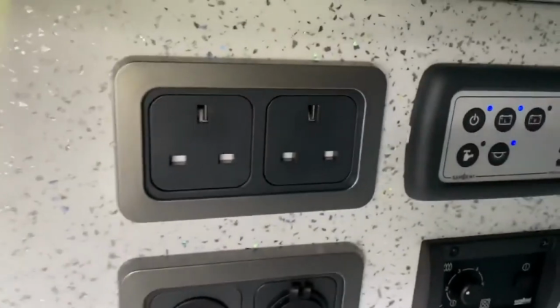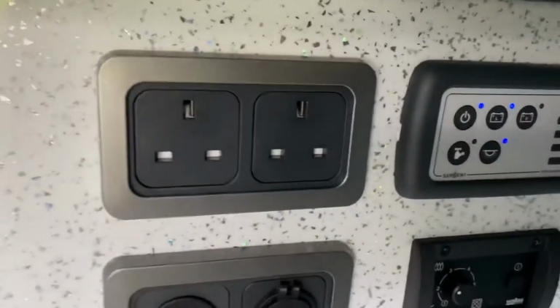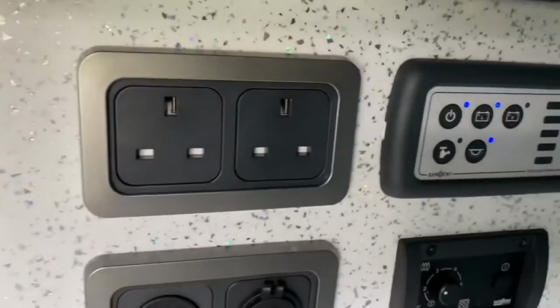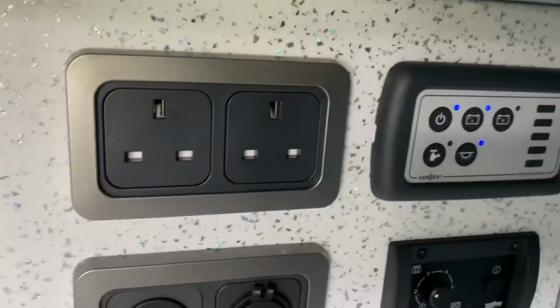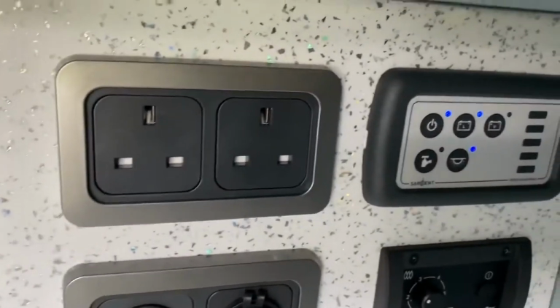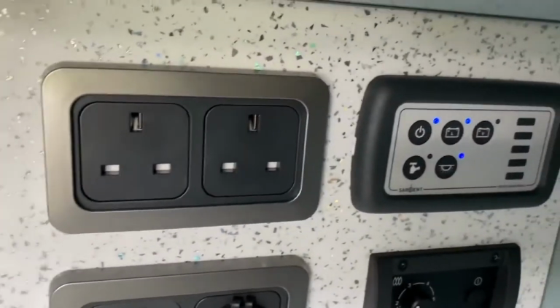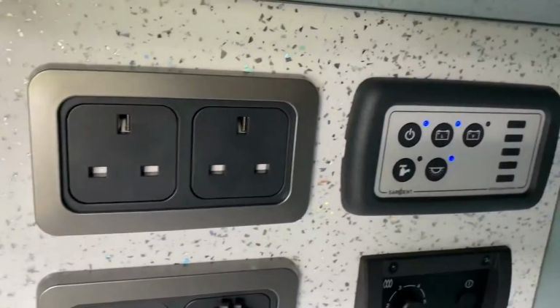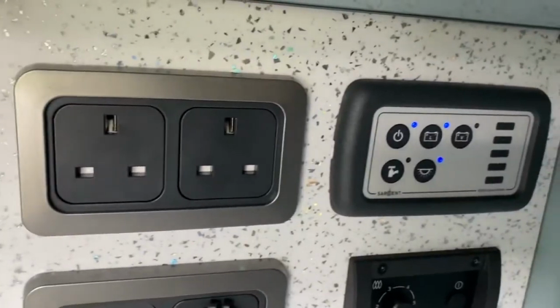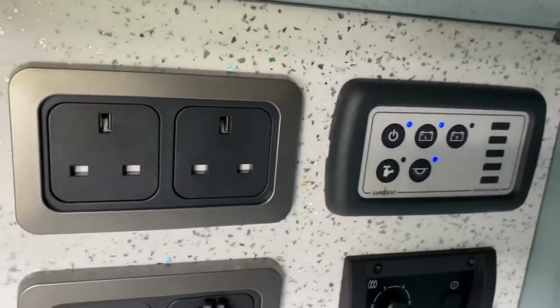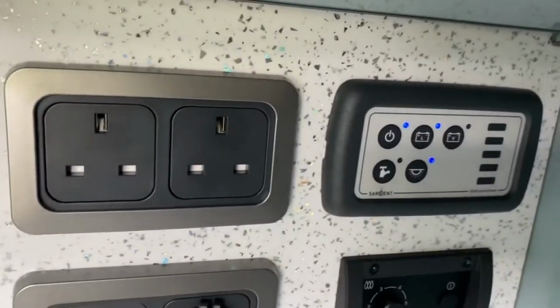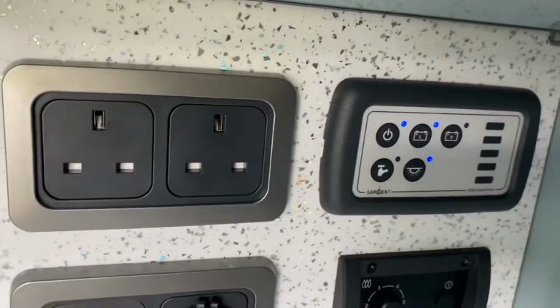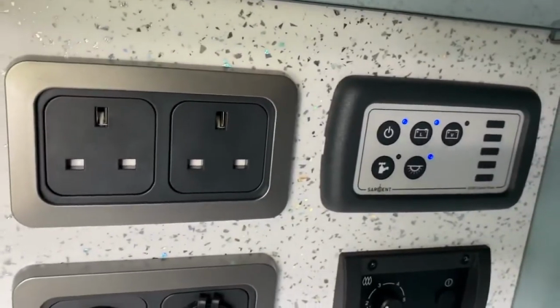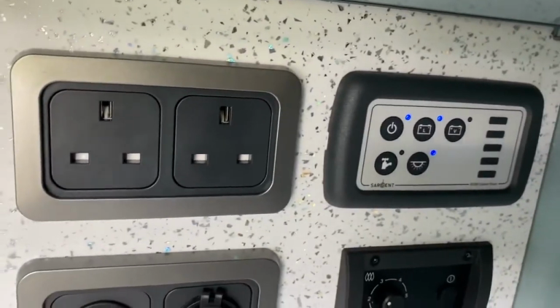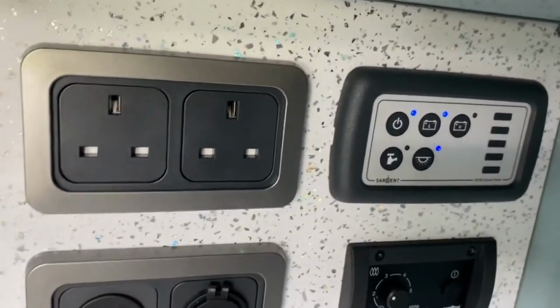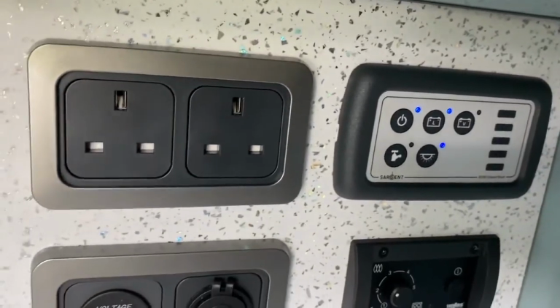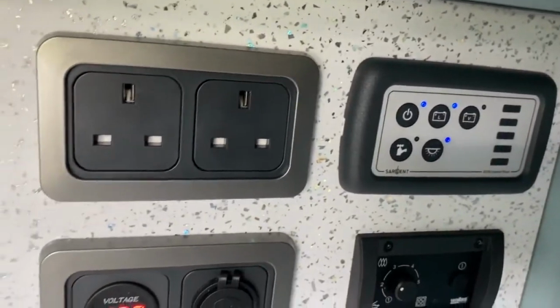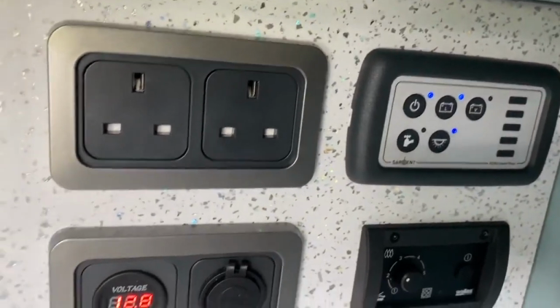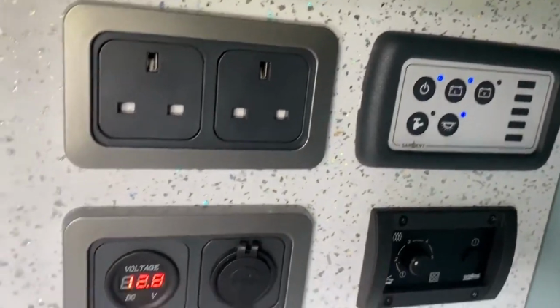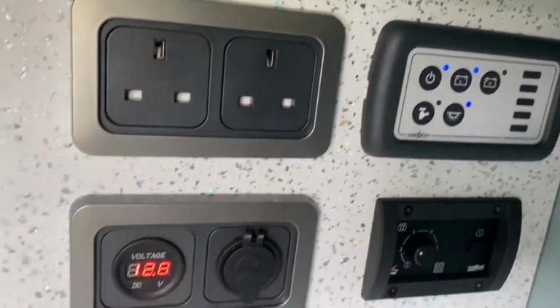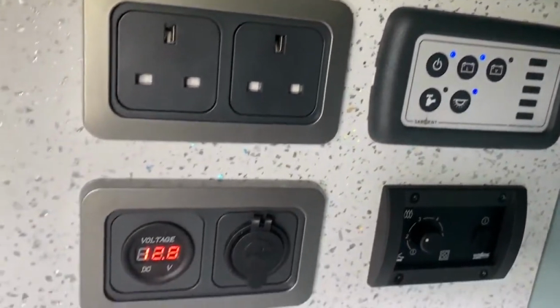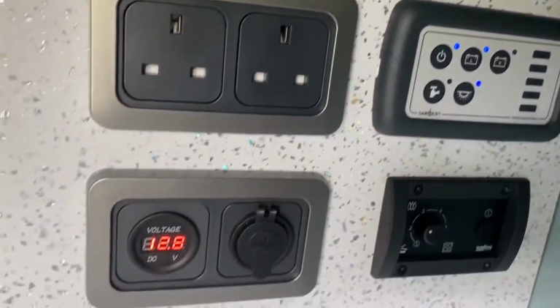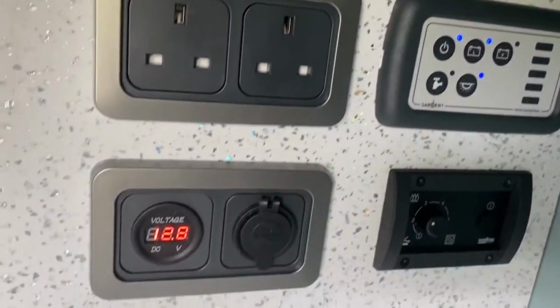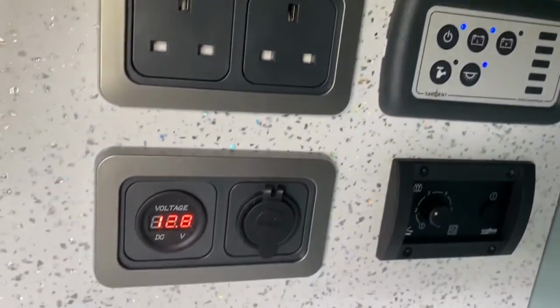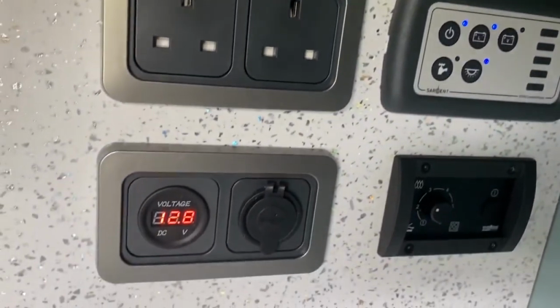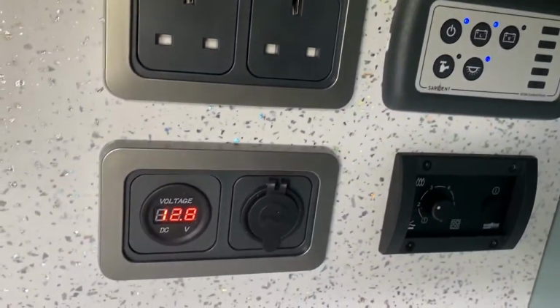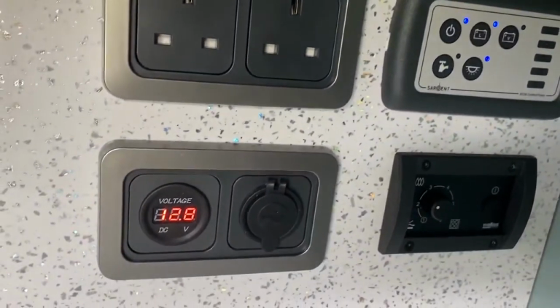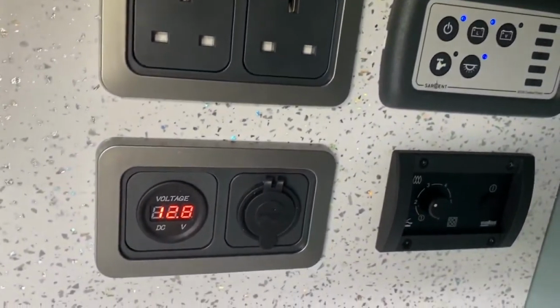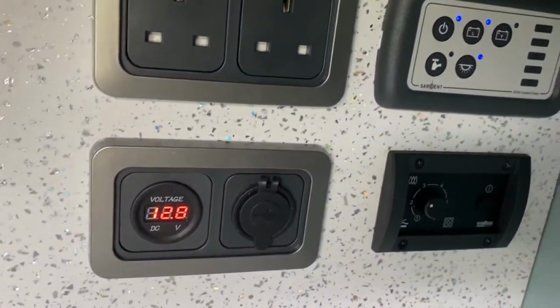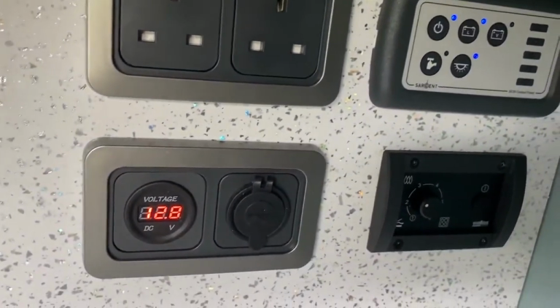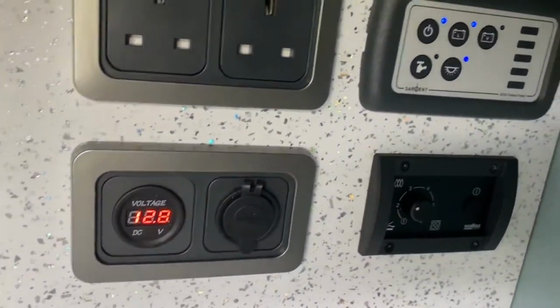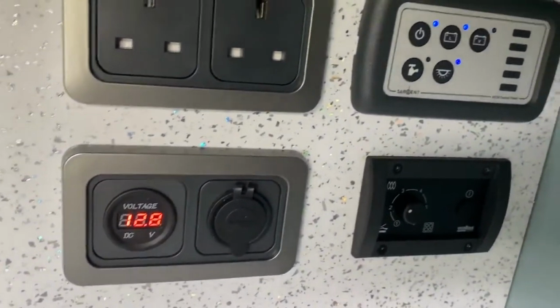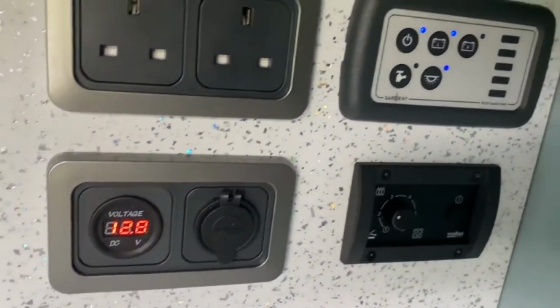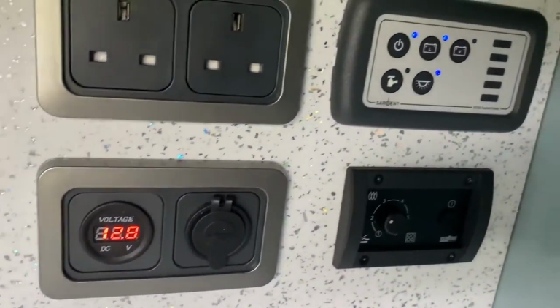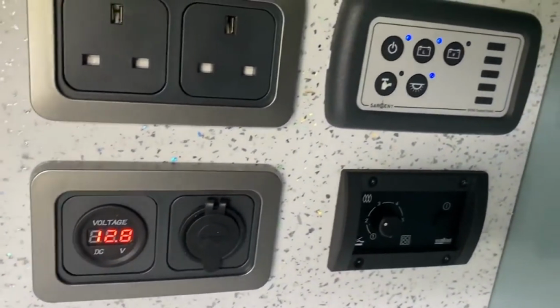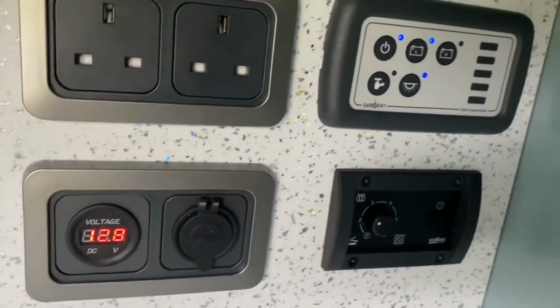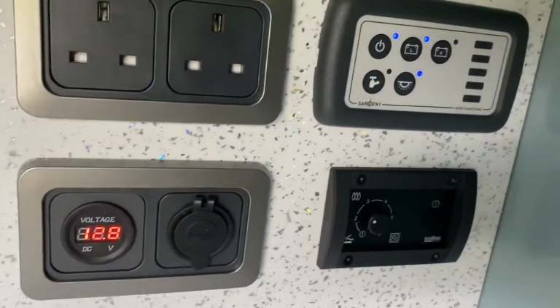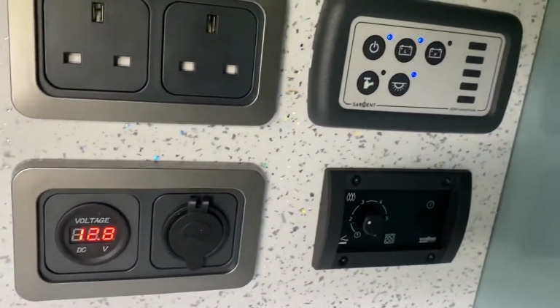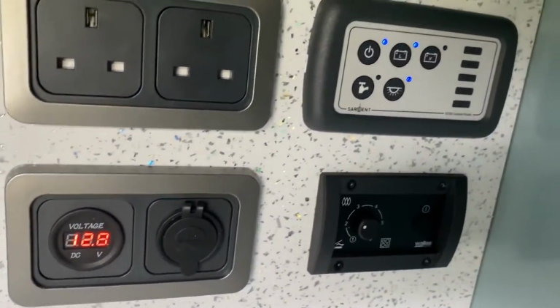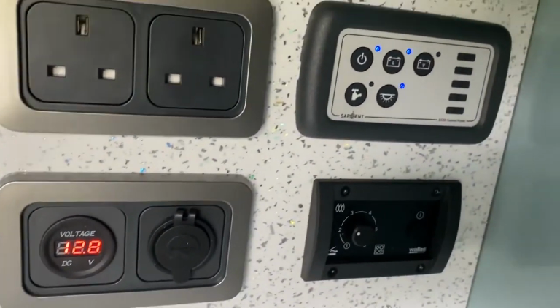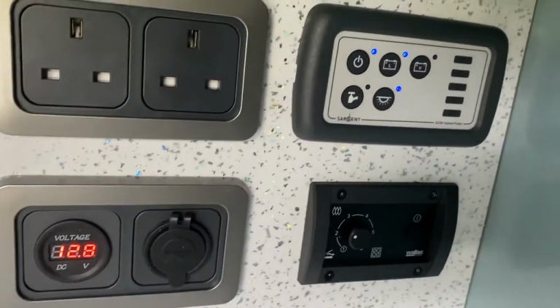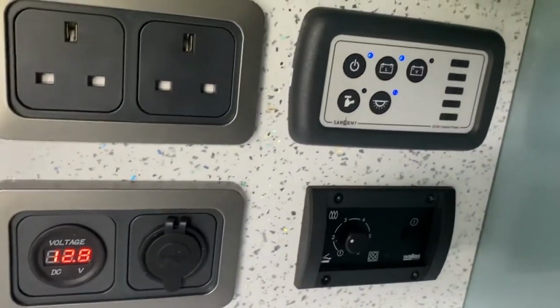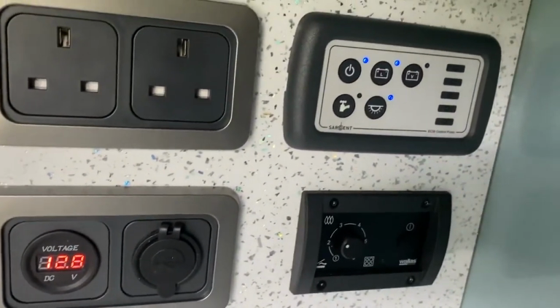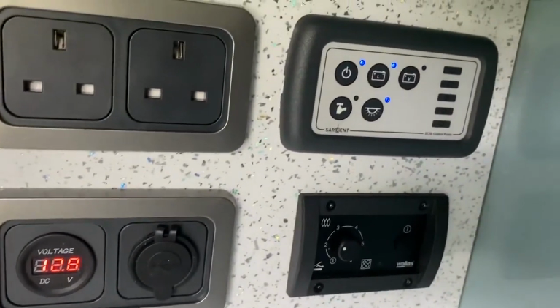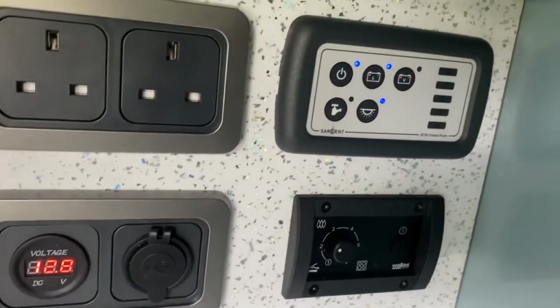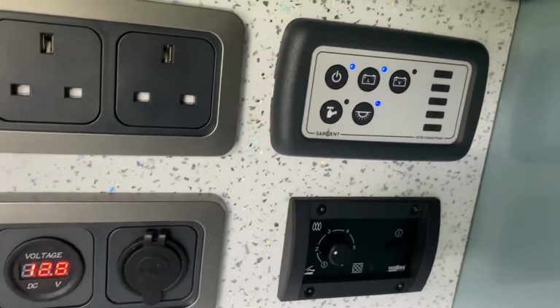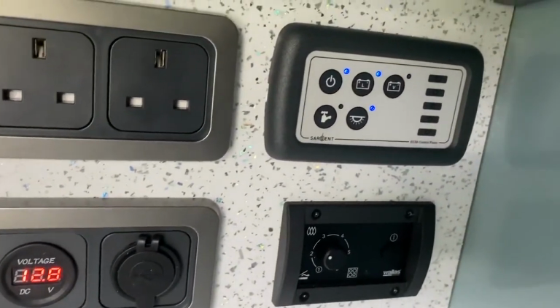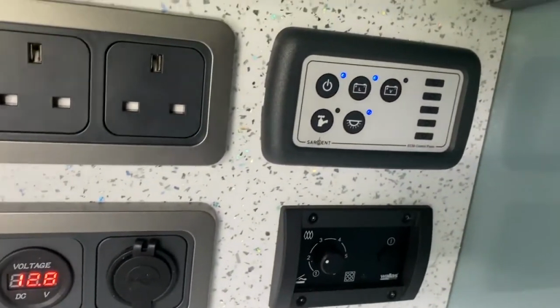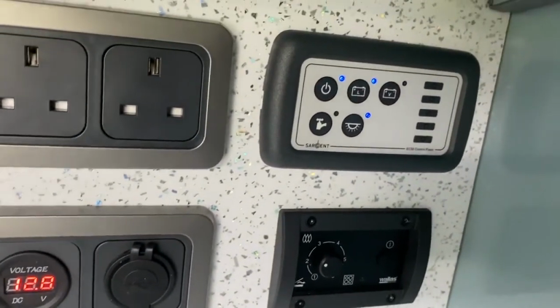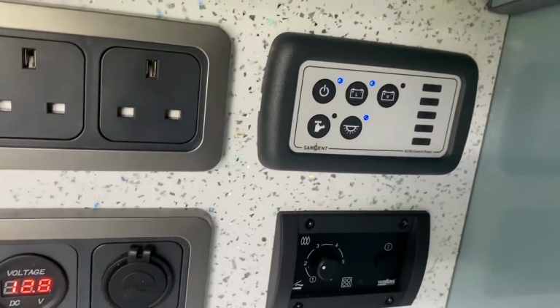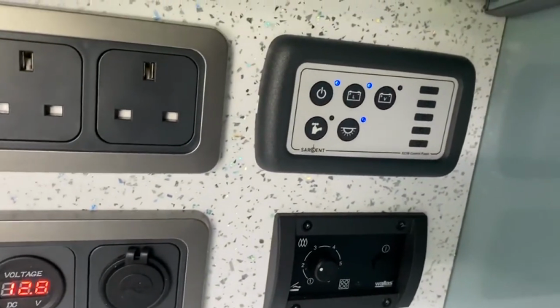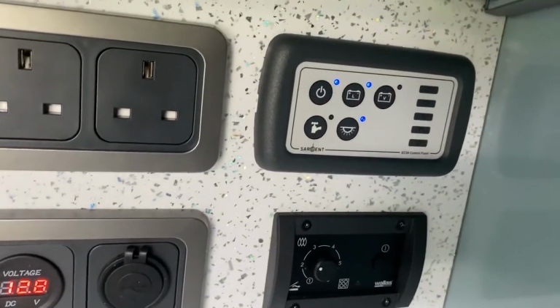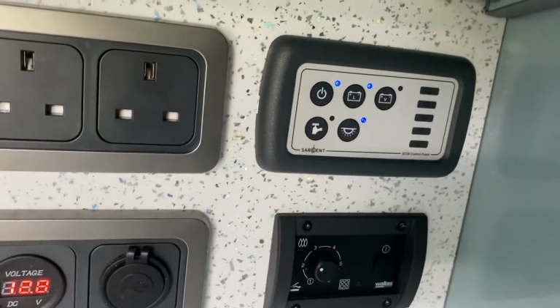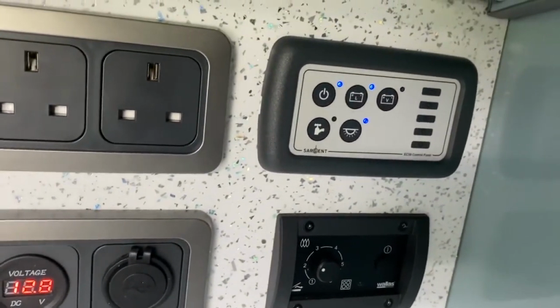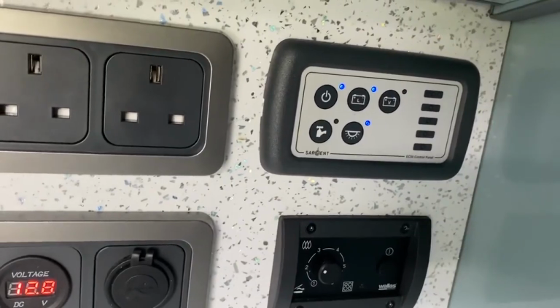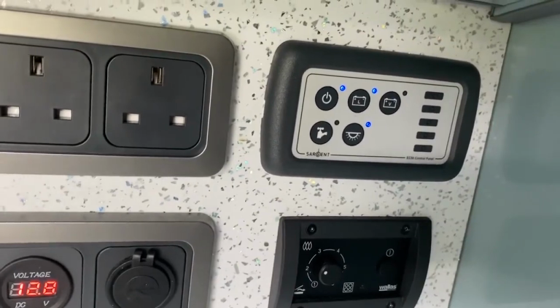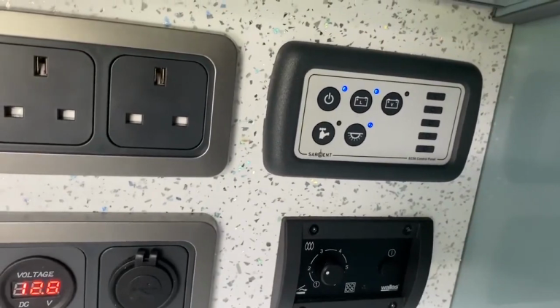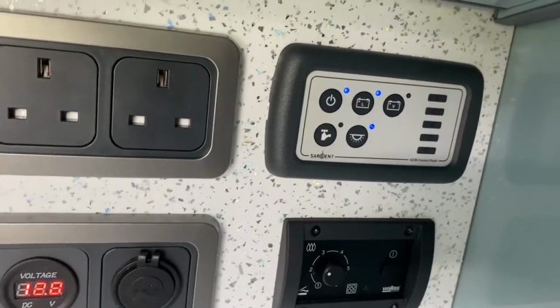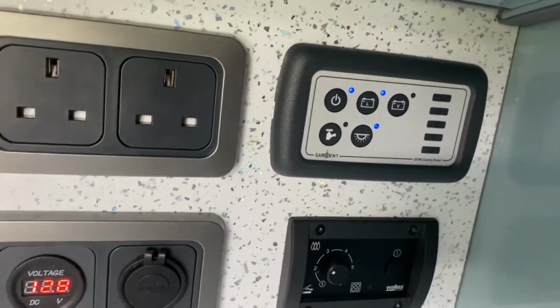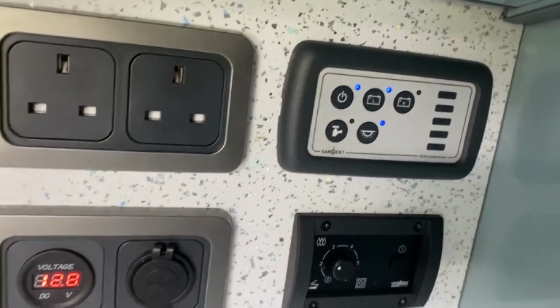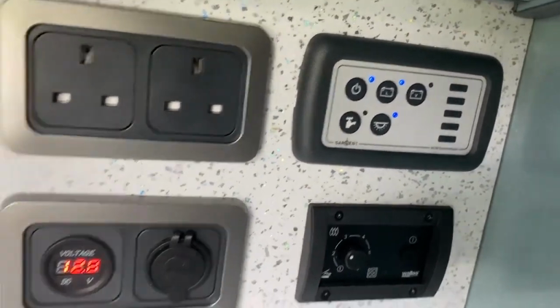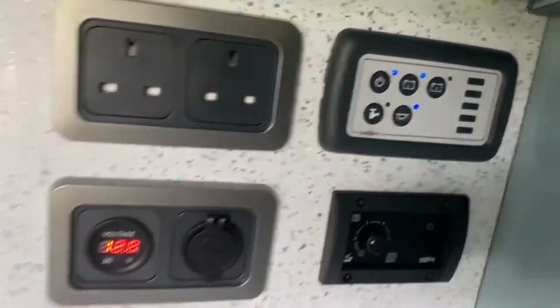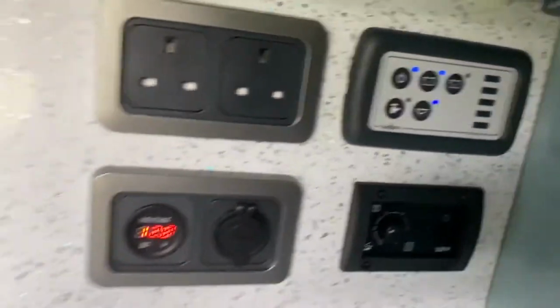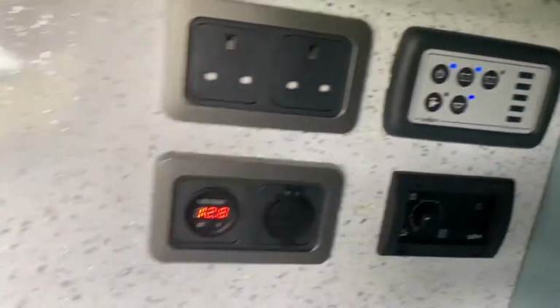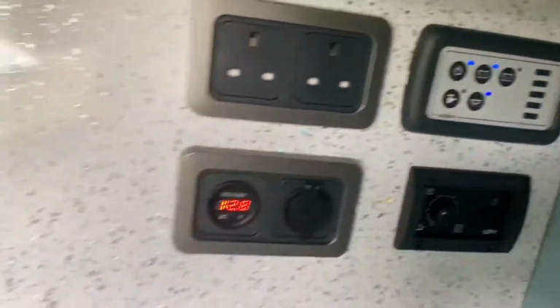Here are your electrics. You have electric hookups so you can hook up to the mains, although there is a domestic battery in the back as well.